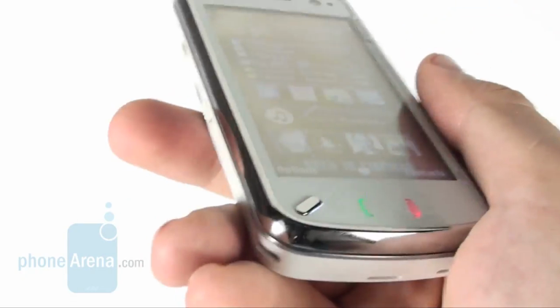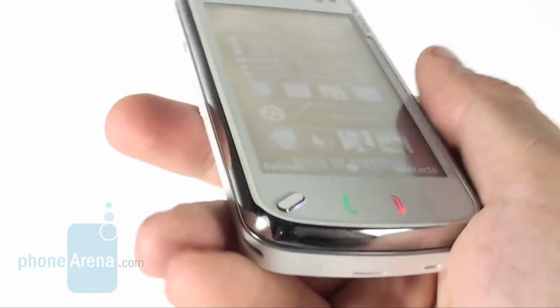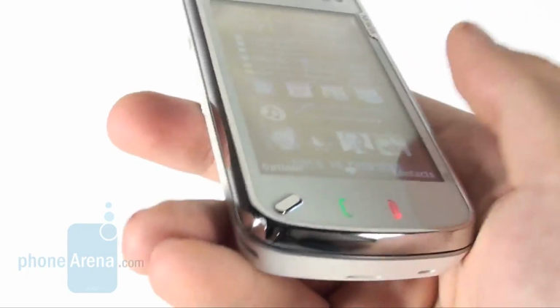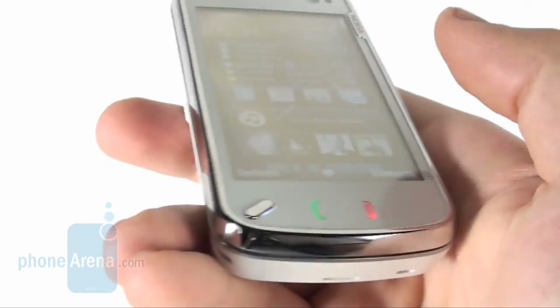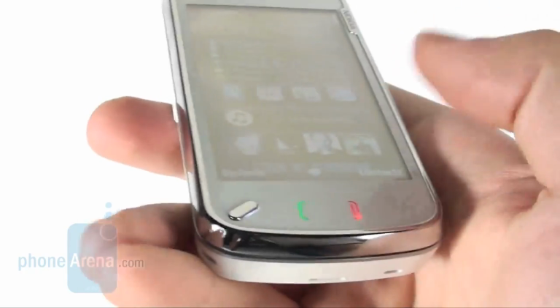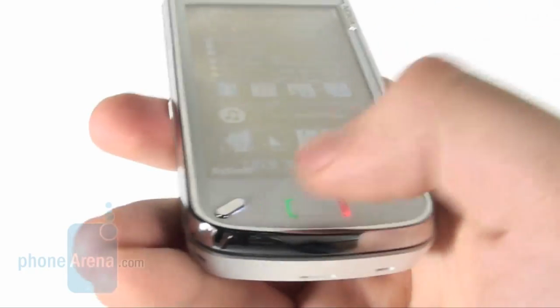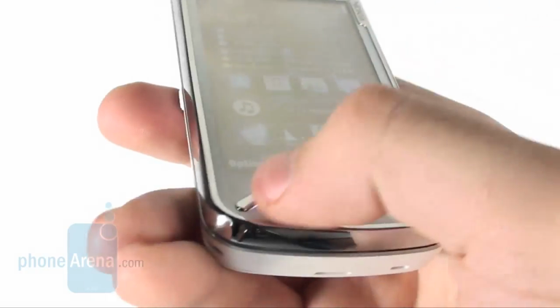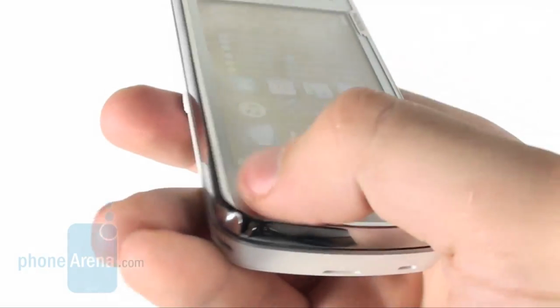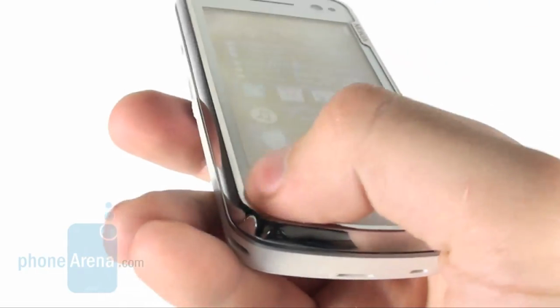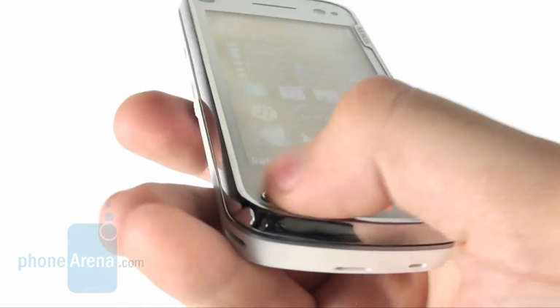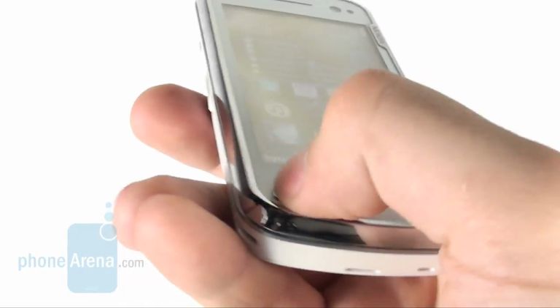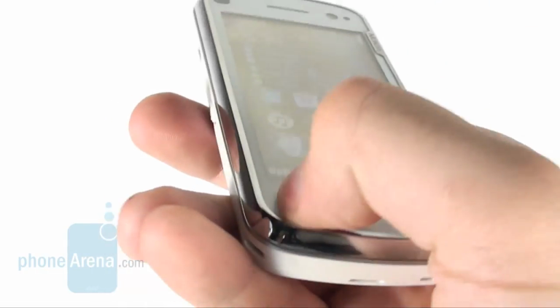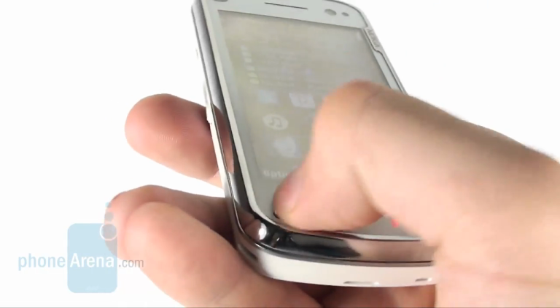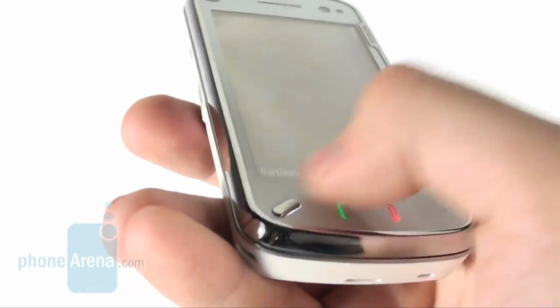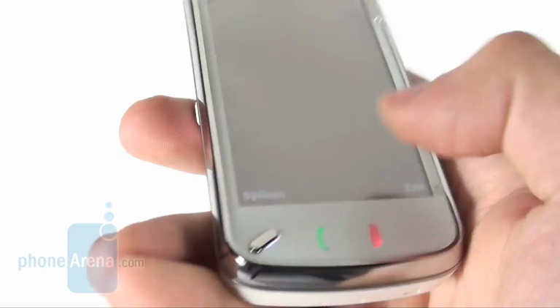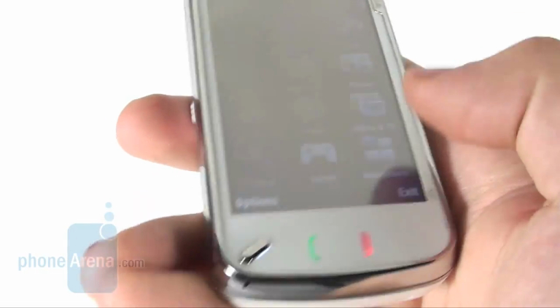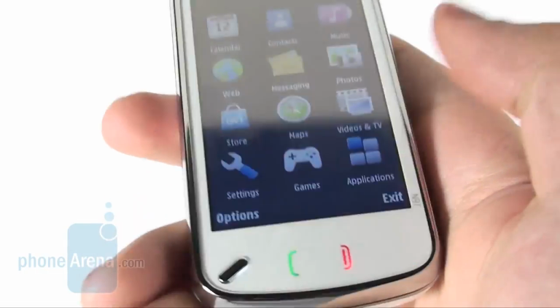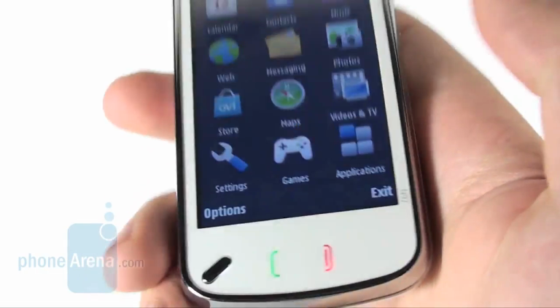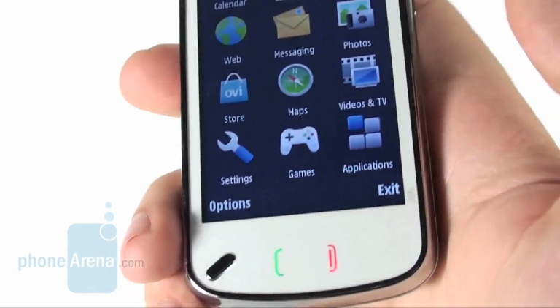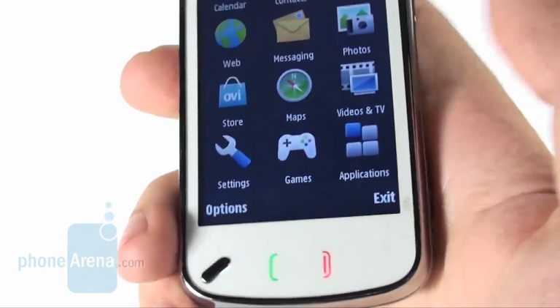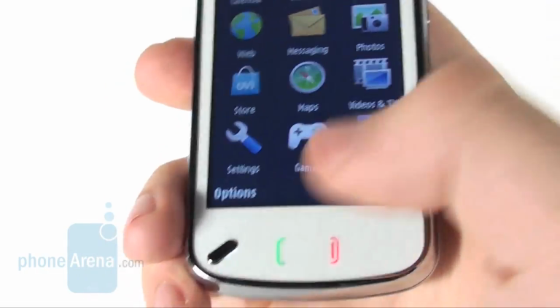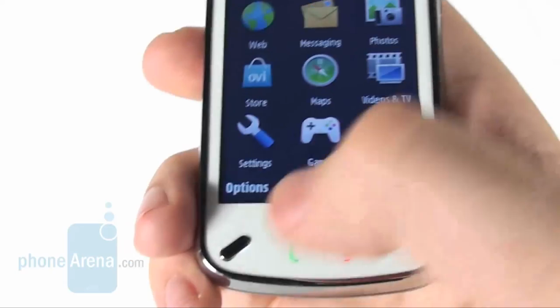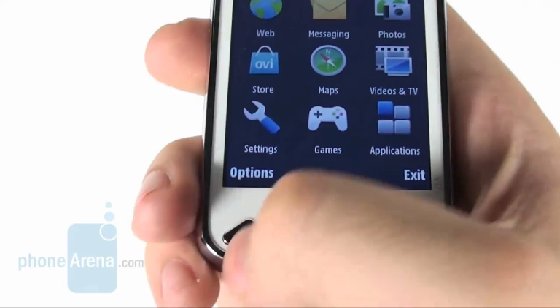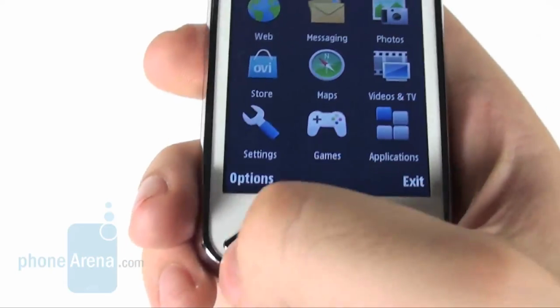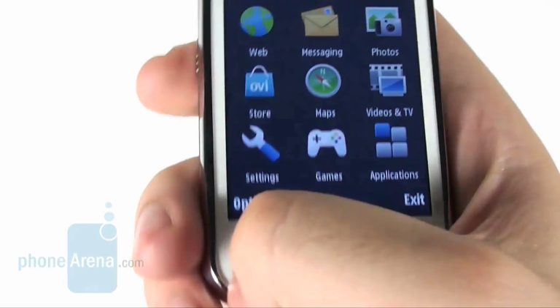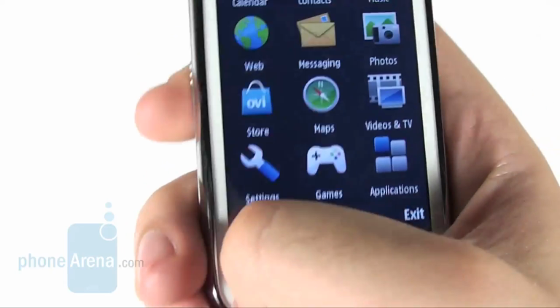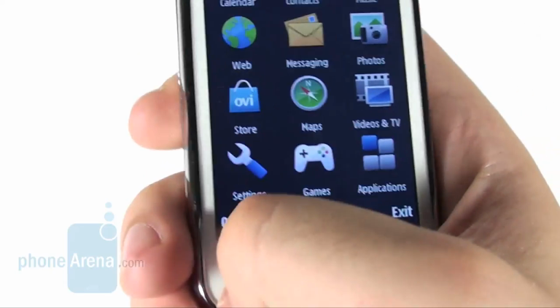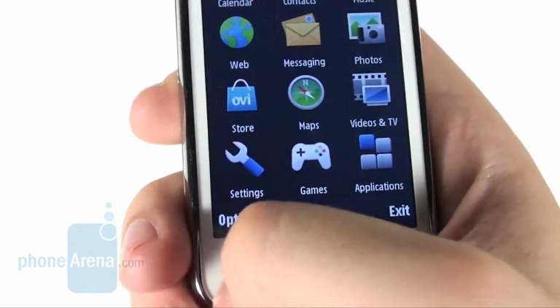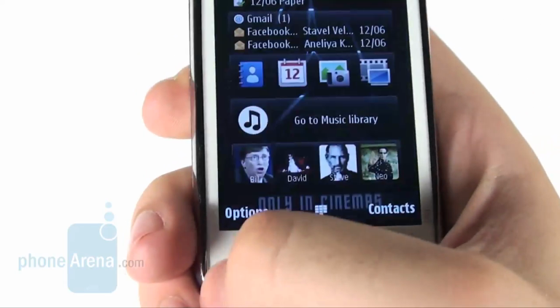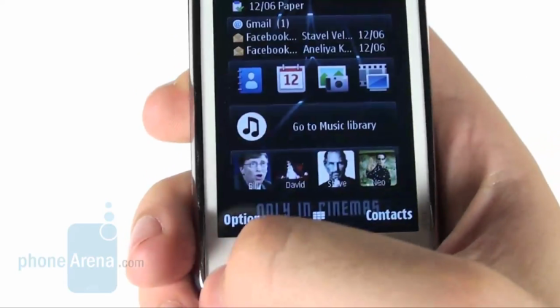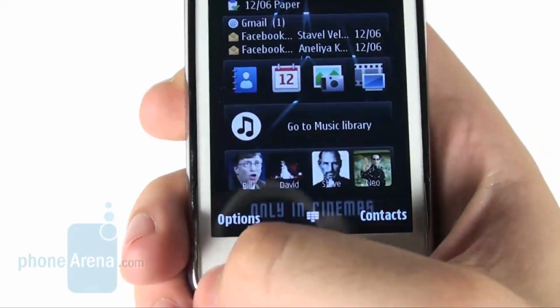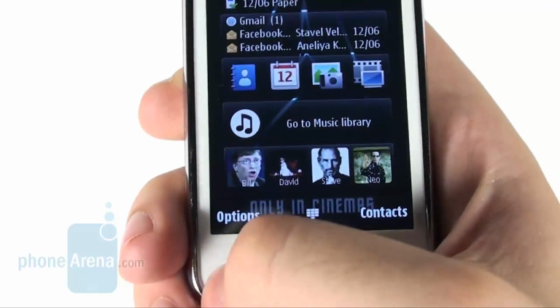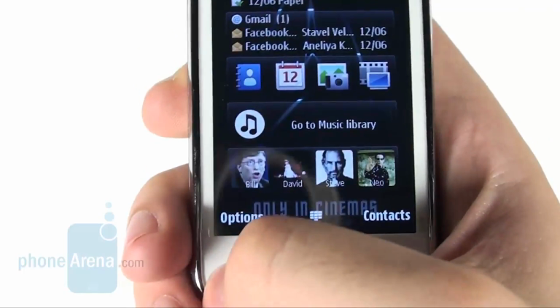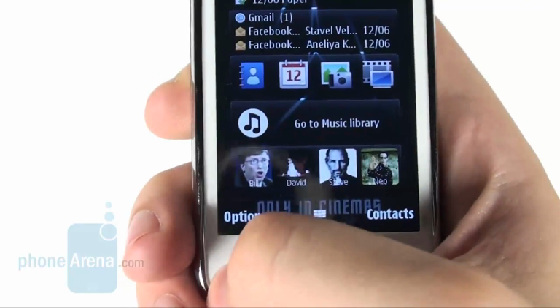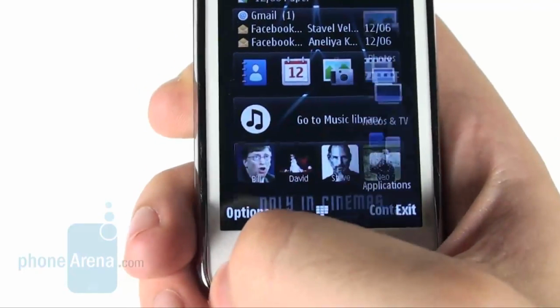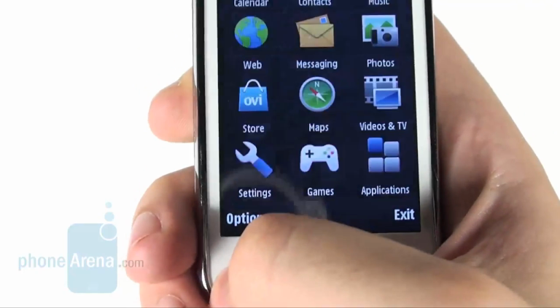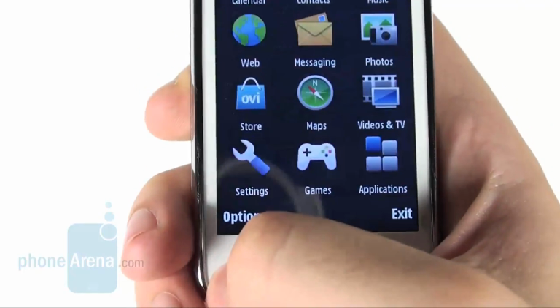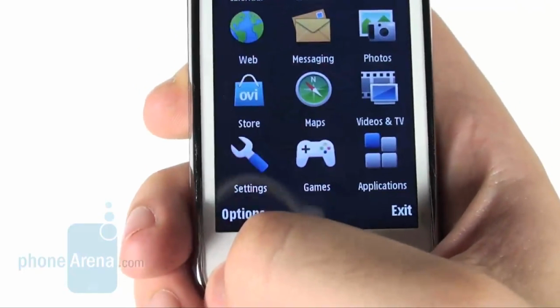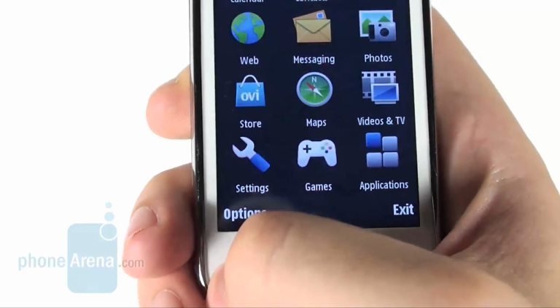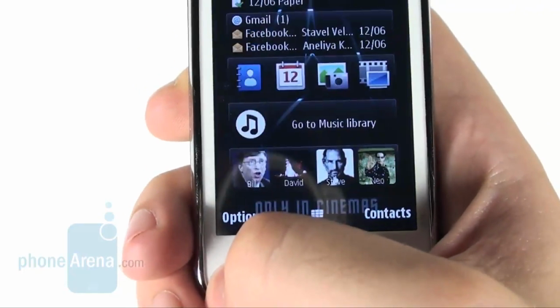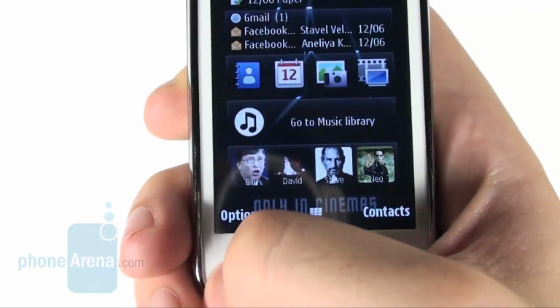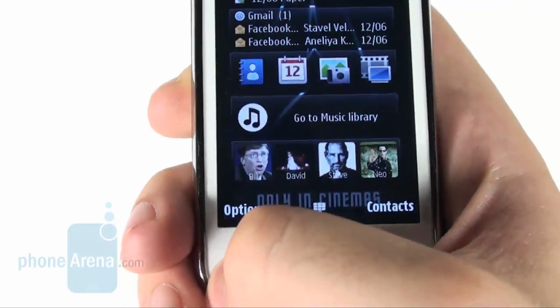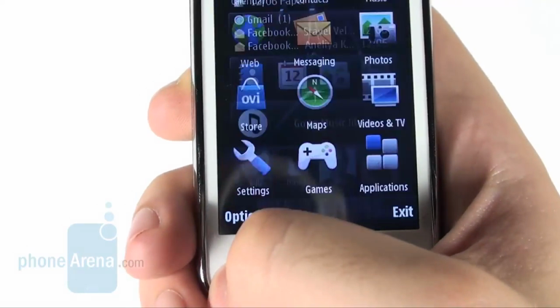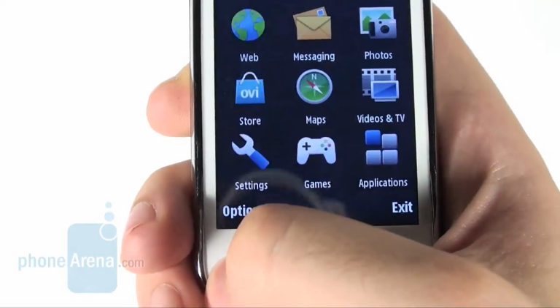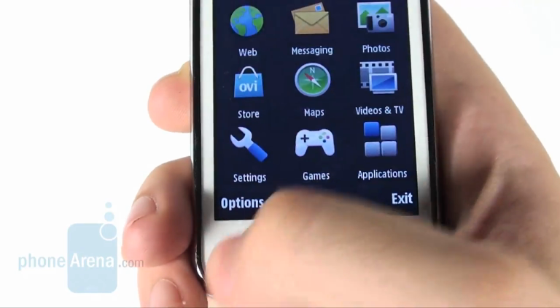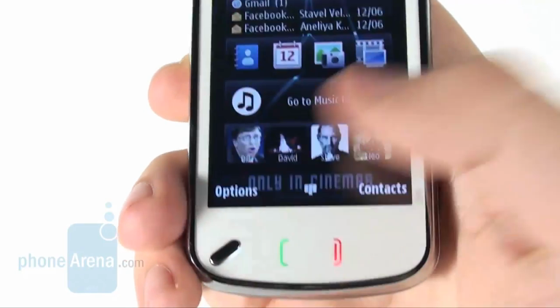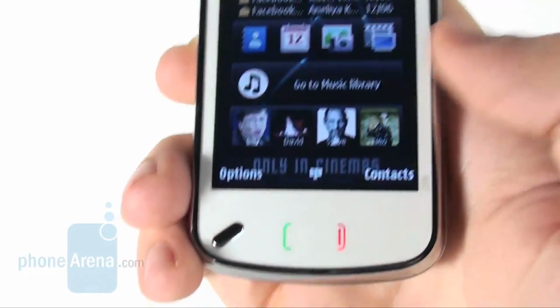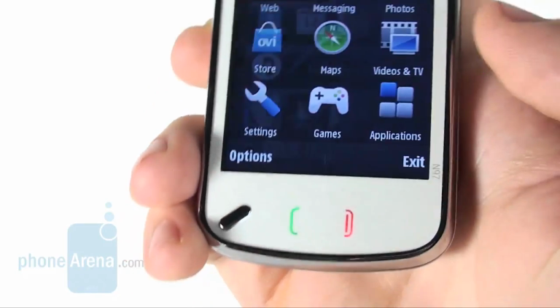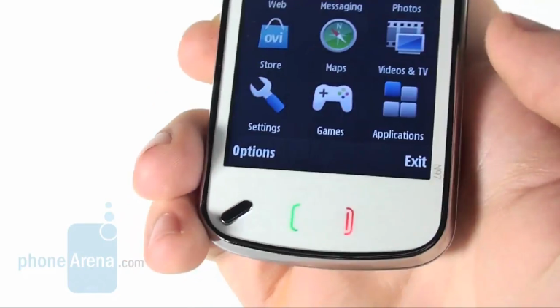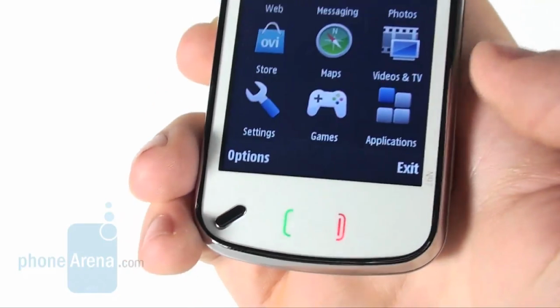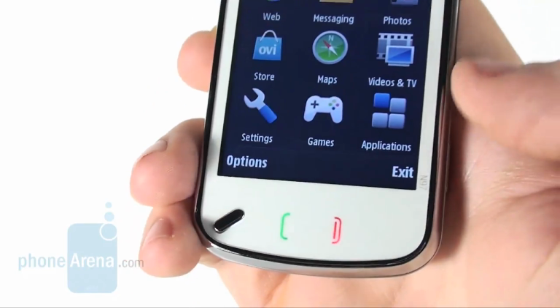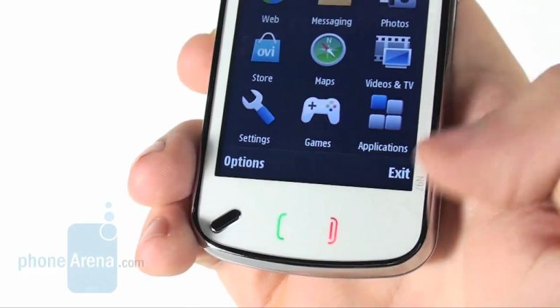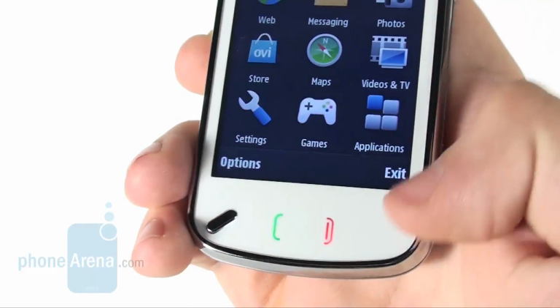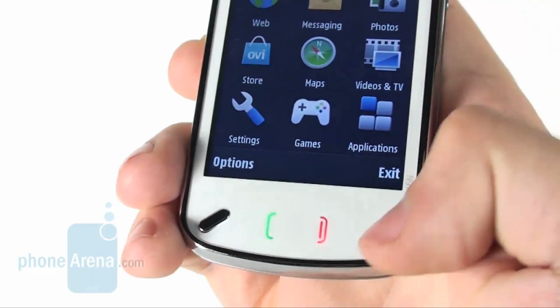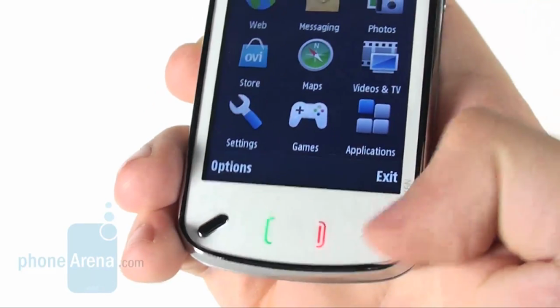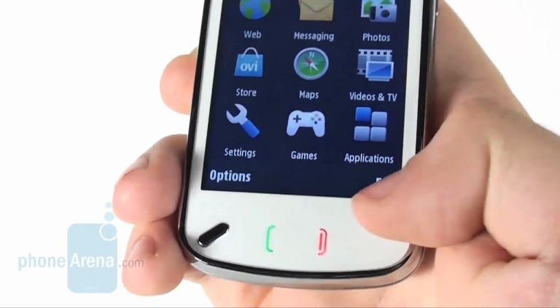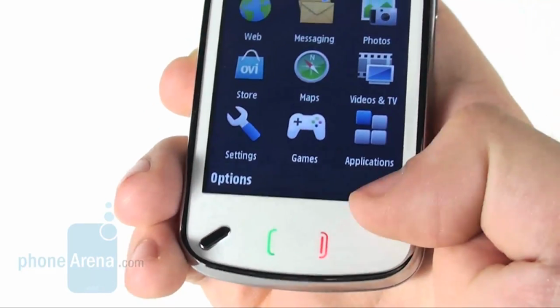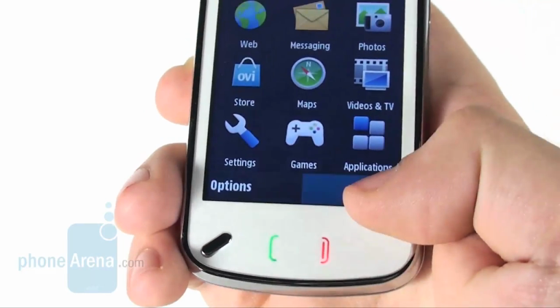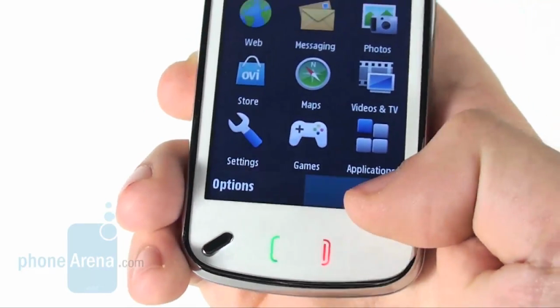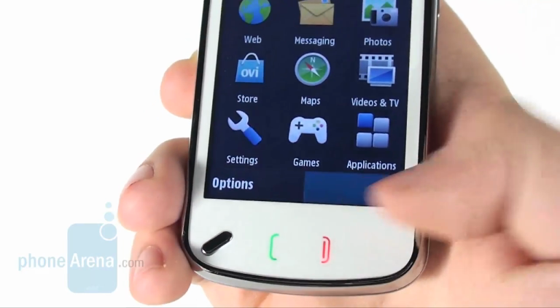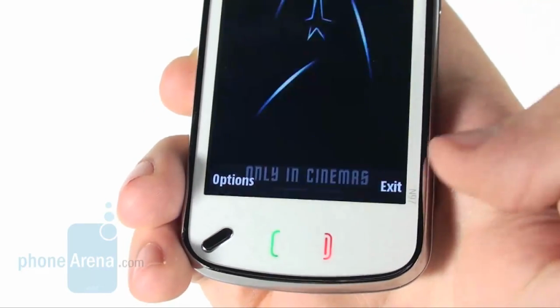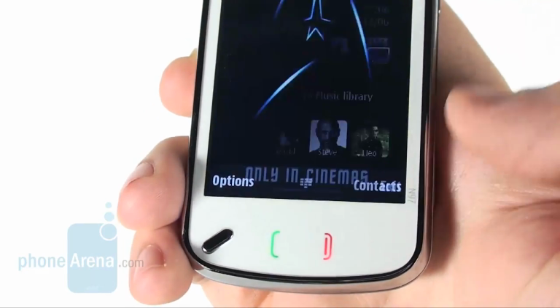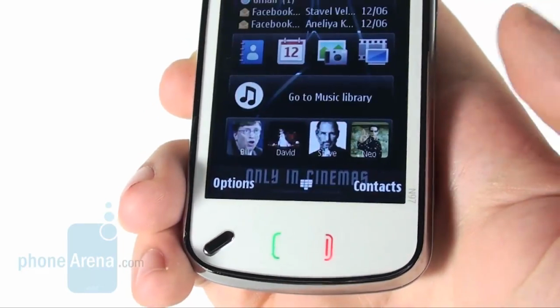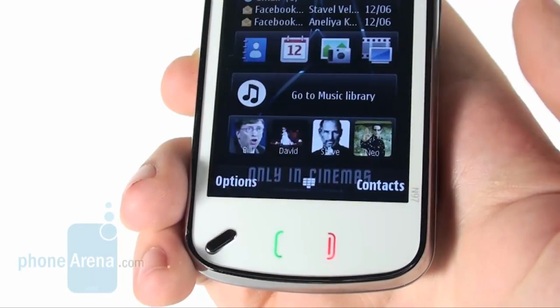They produce distinguishable vibration feedback when touched. There is also another rather ordinary looking button to access the main menu and the task manager.